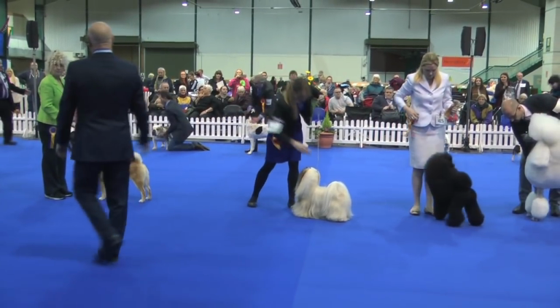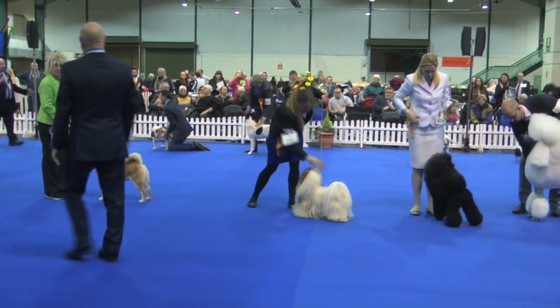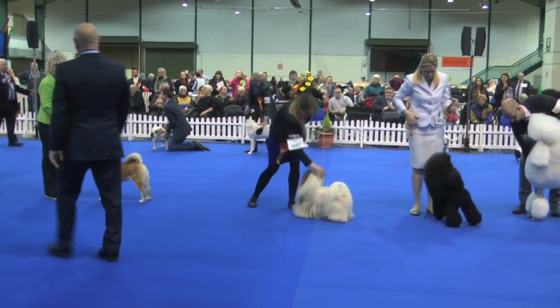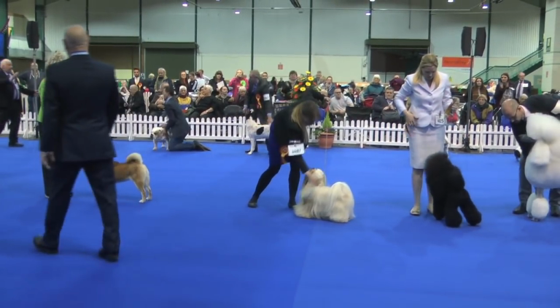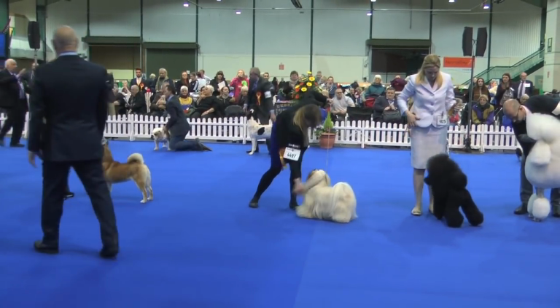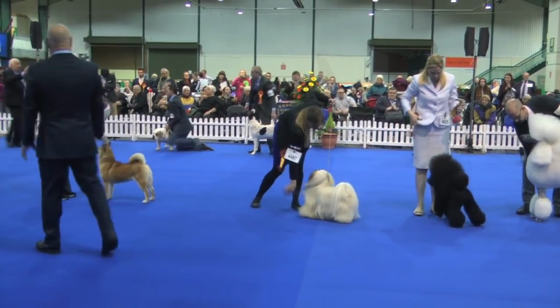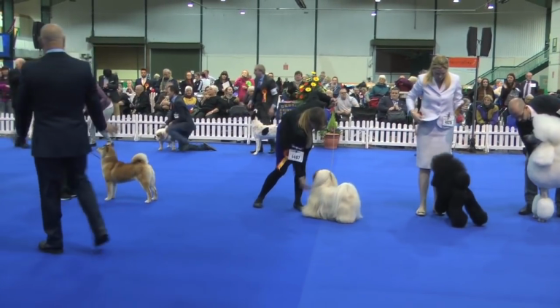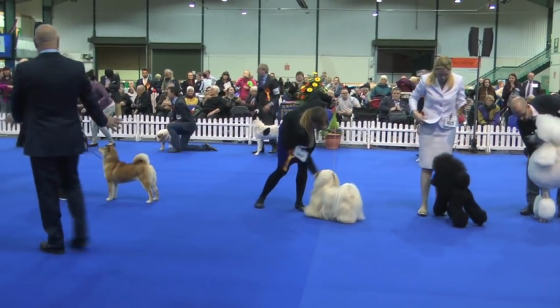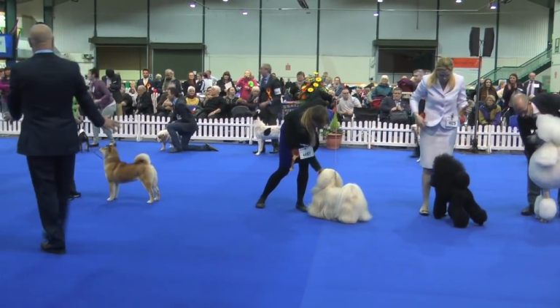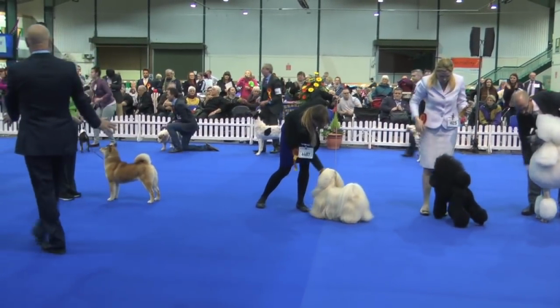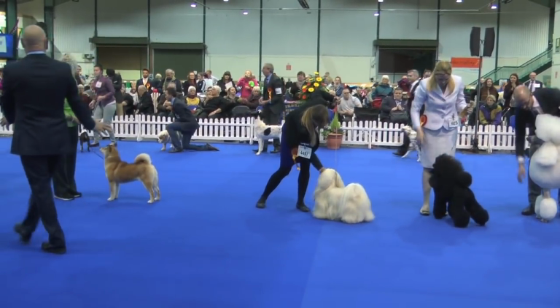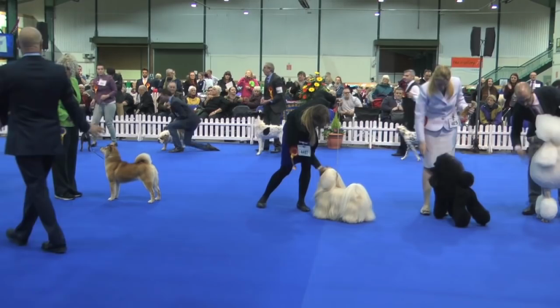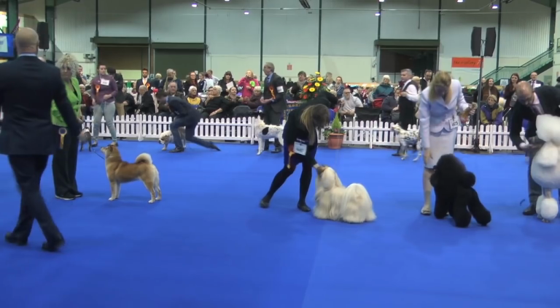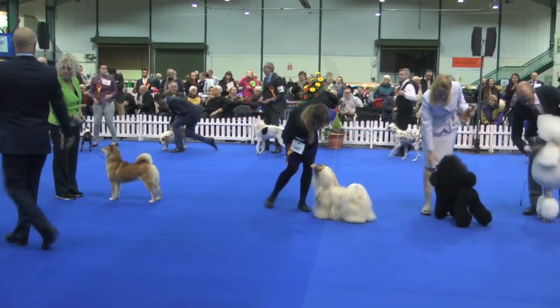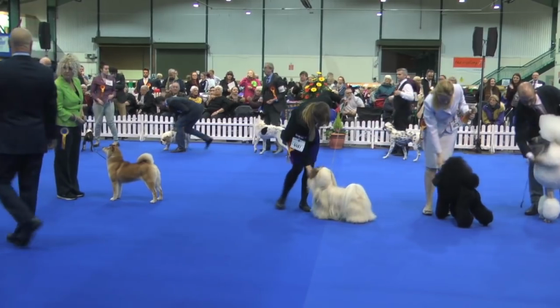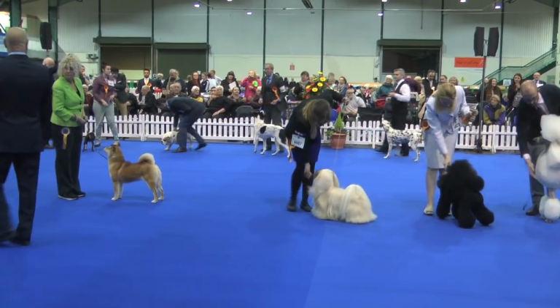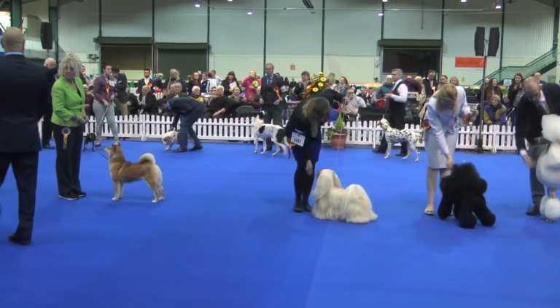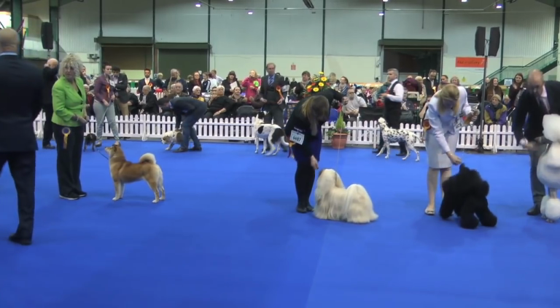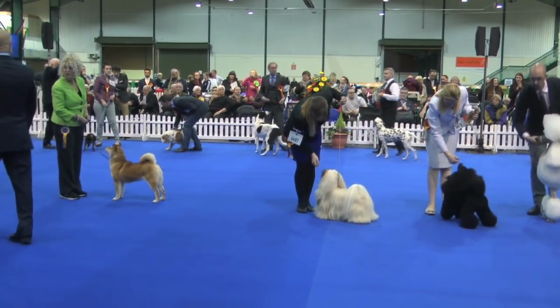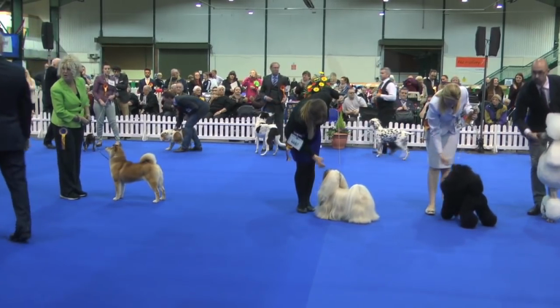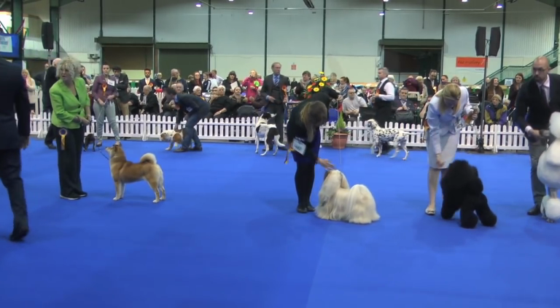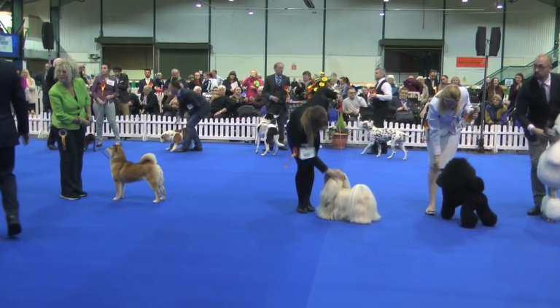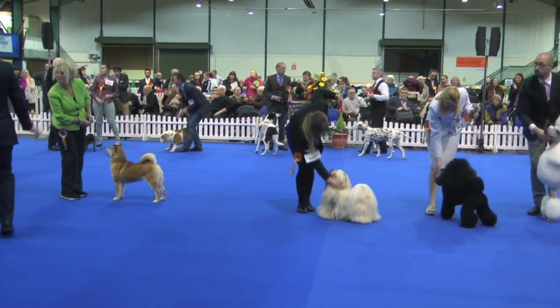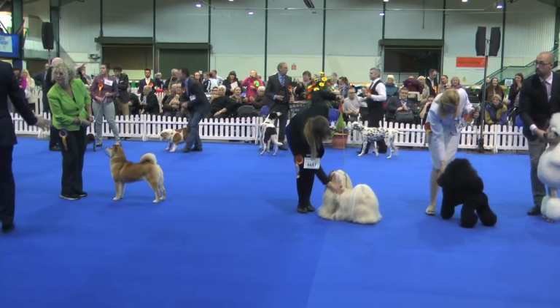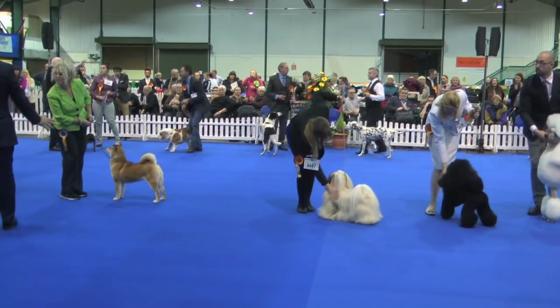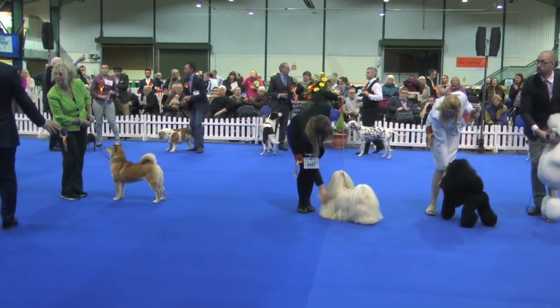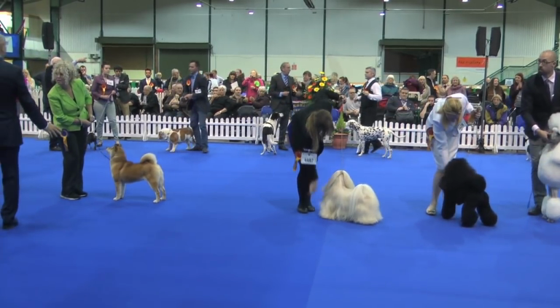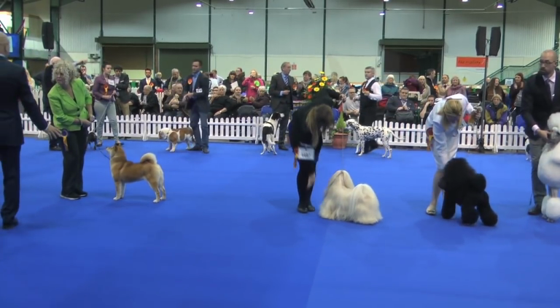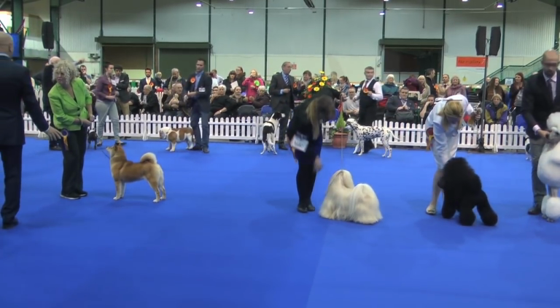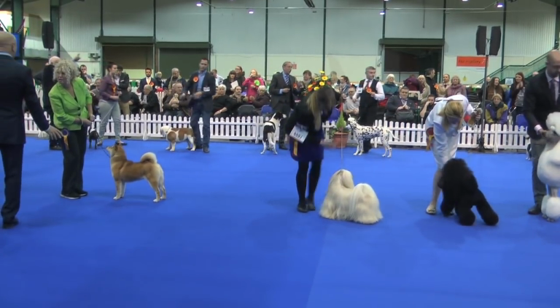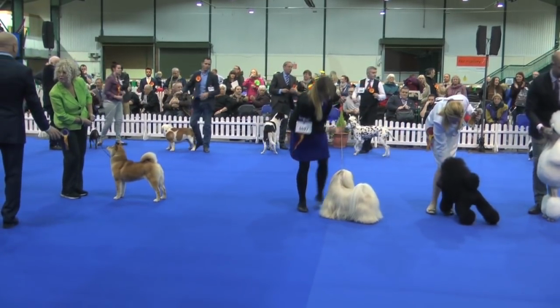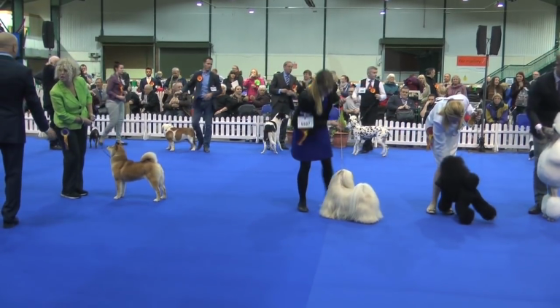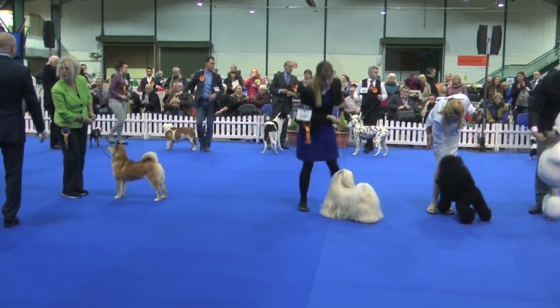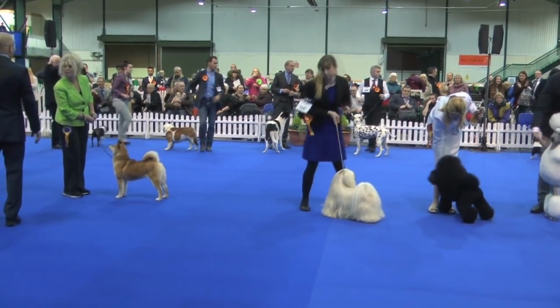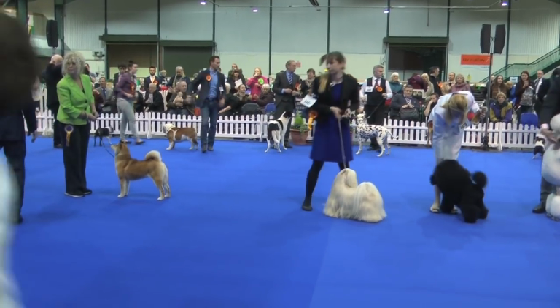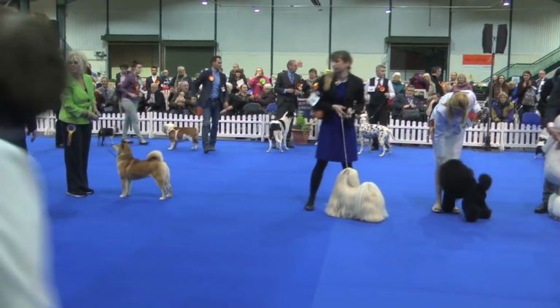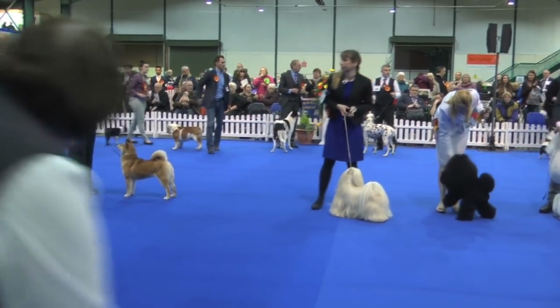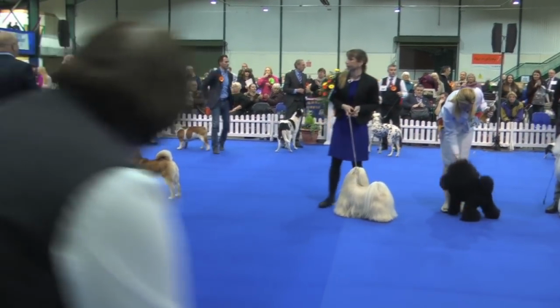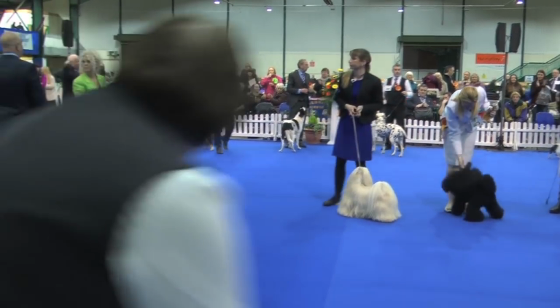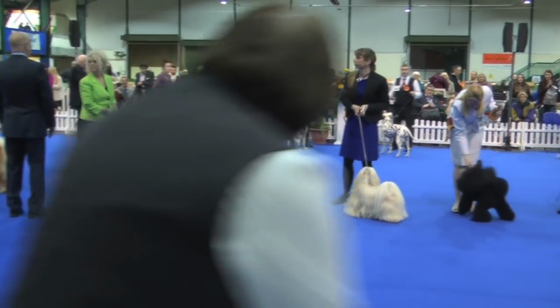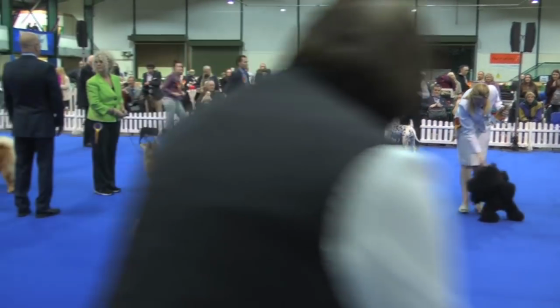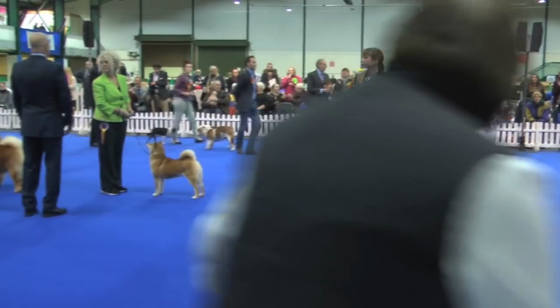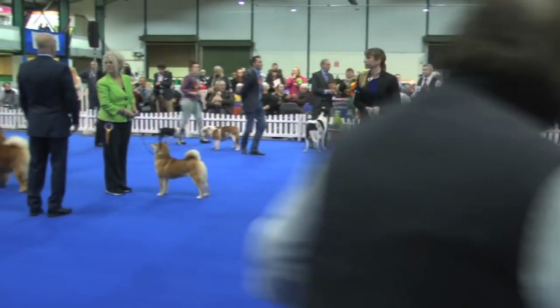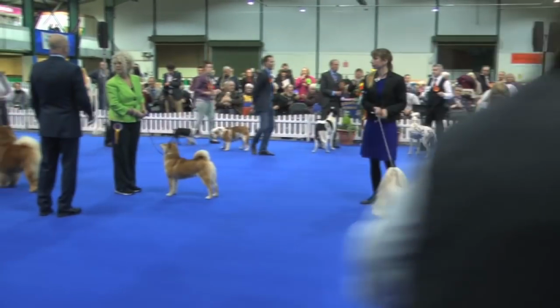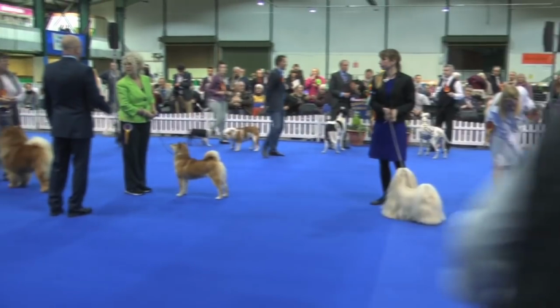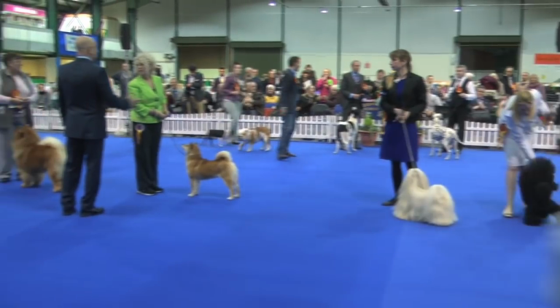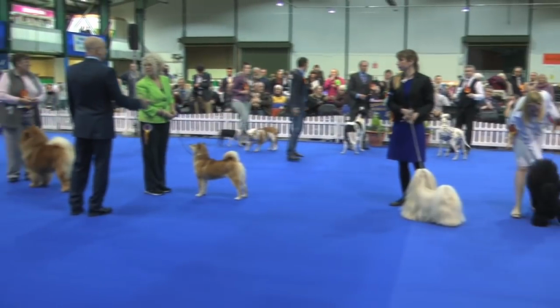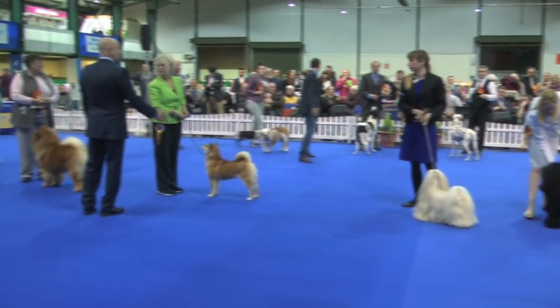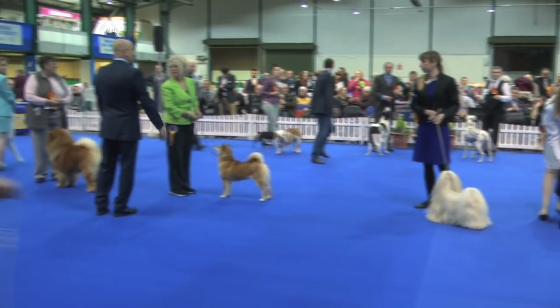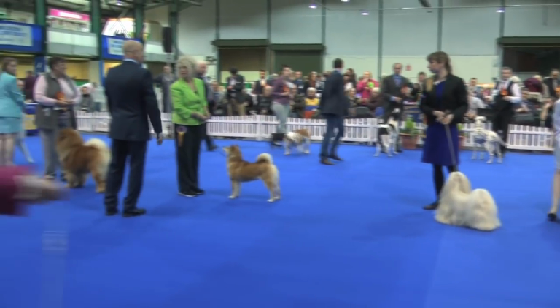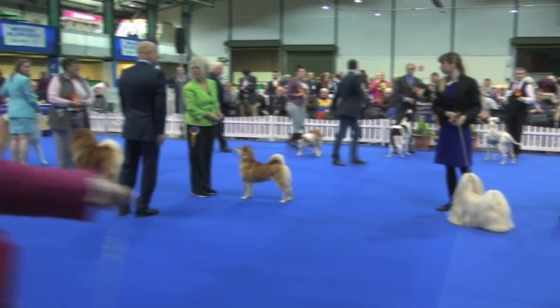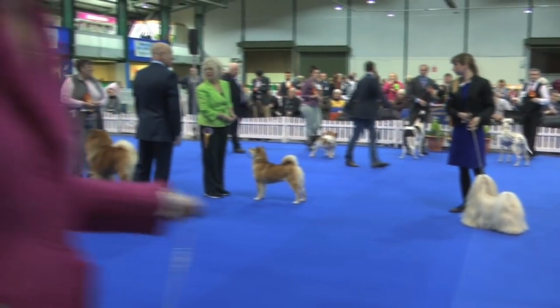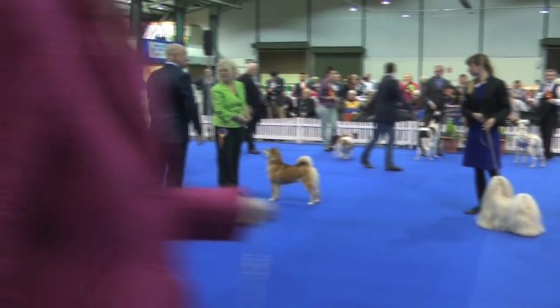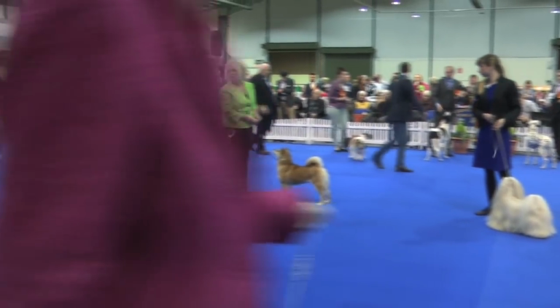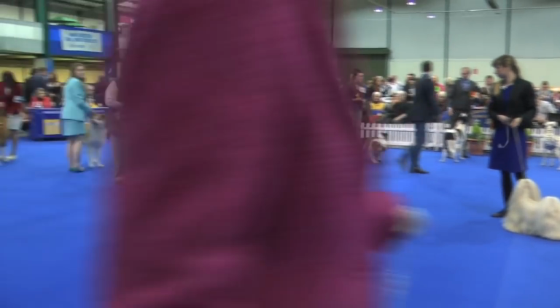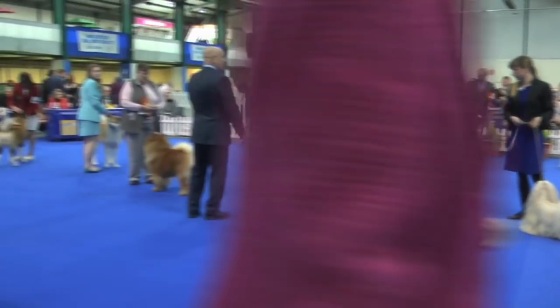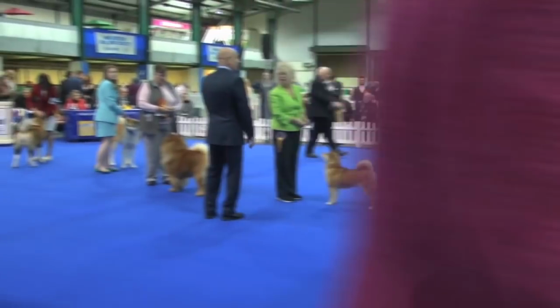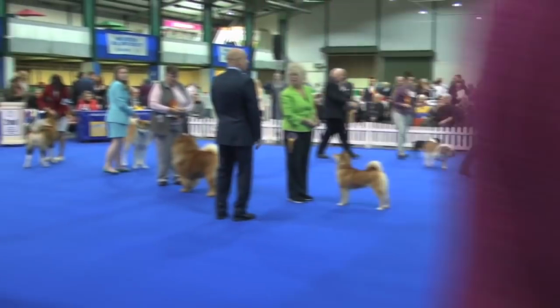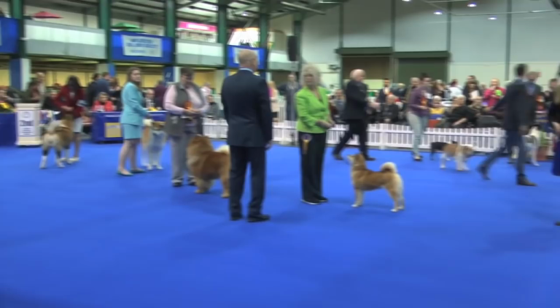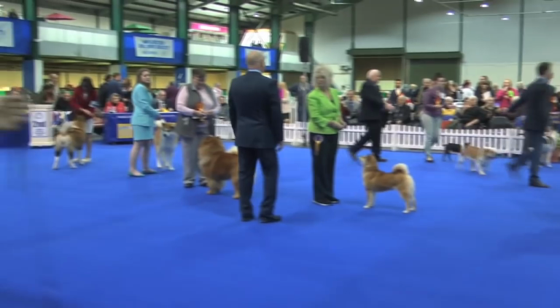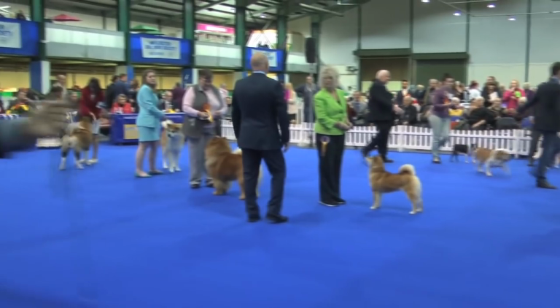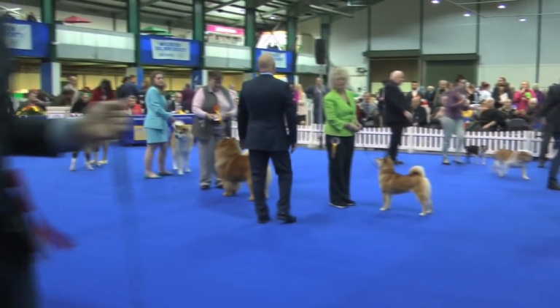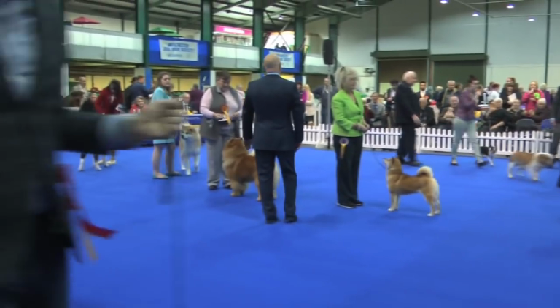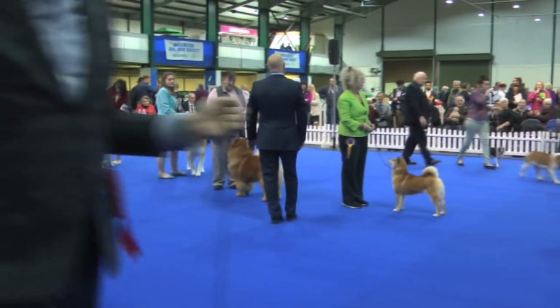A big round of applause, ladies and gentlemen, for all those best entries that have done very well today. We'll be leaving through the top of the ring.